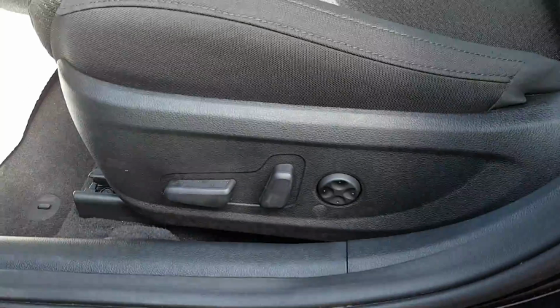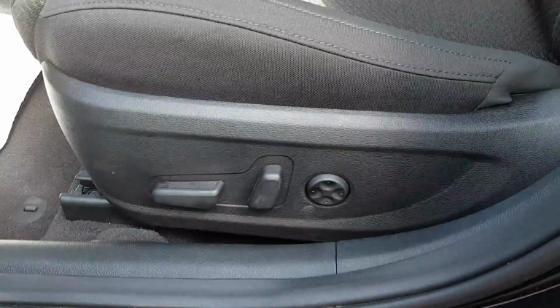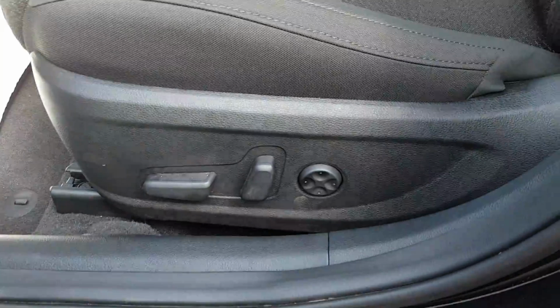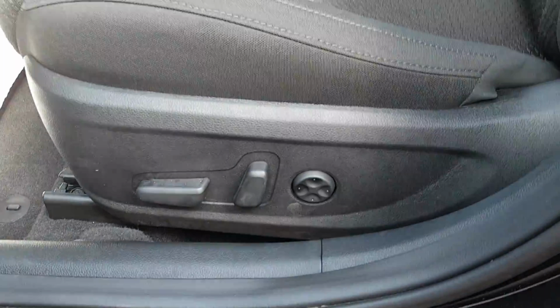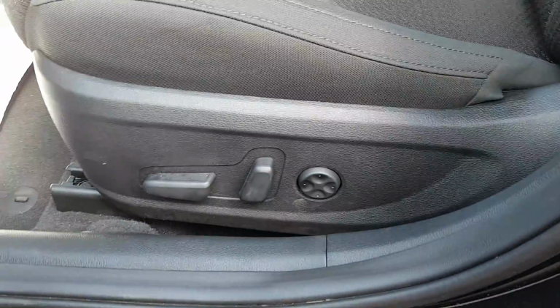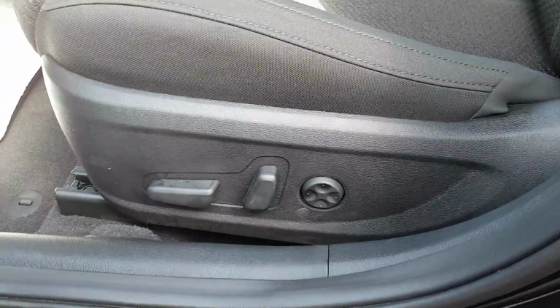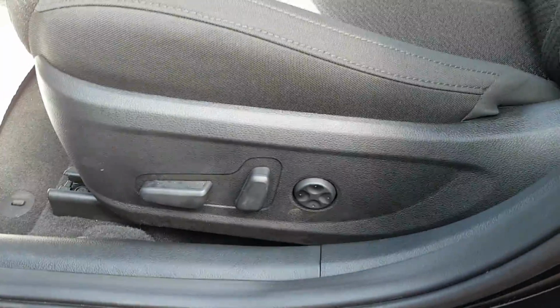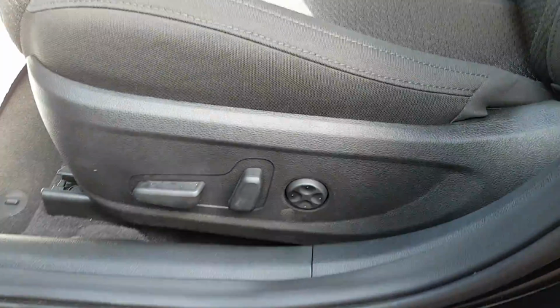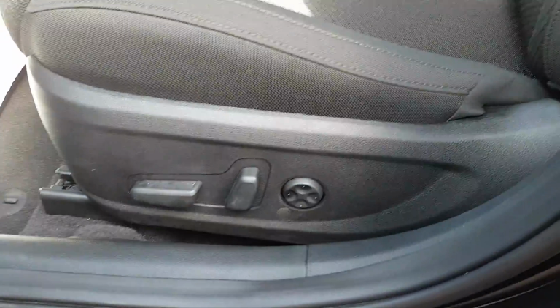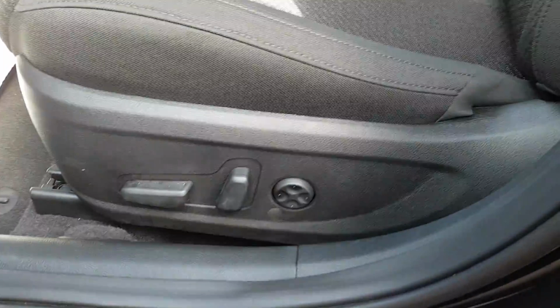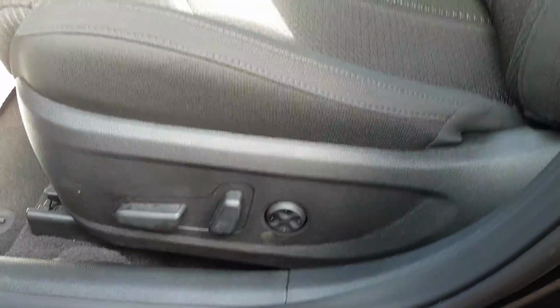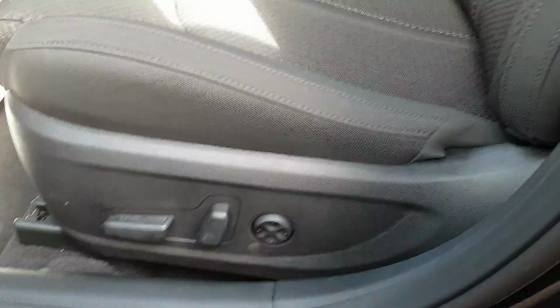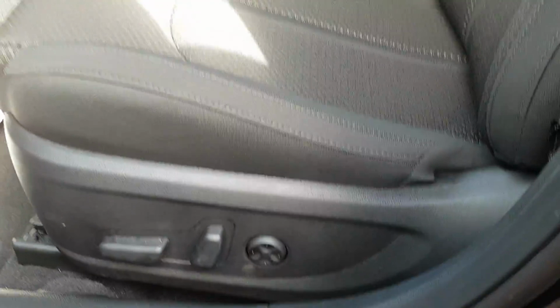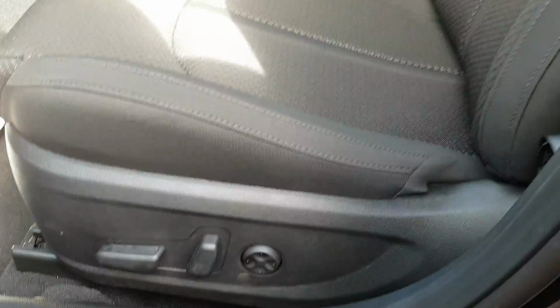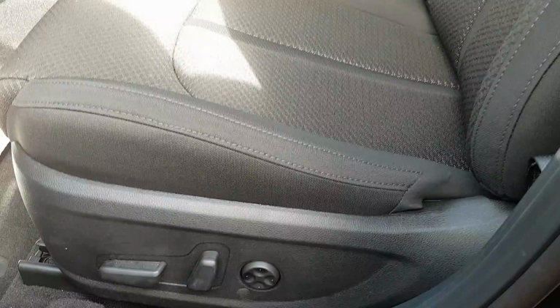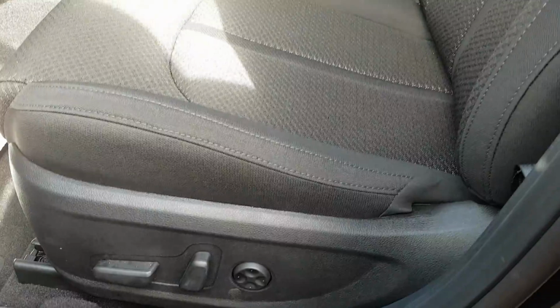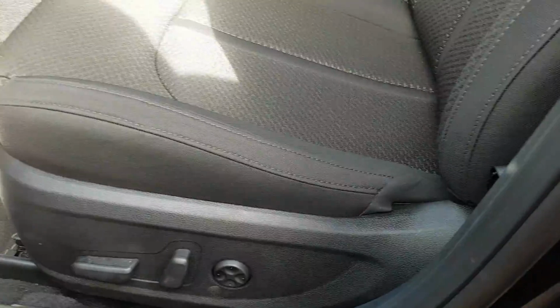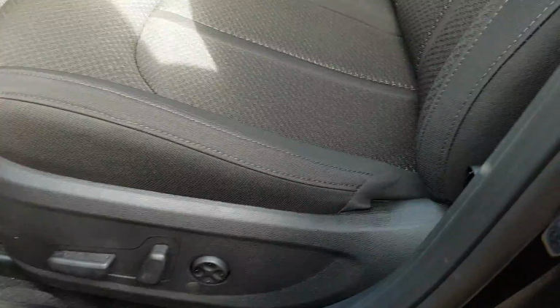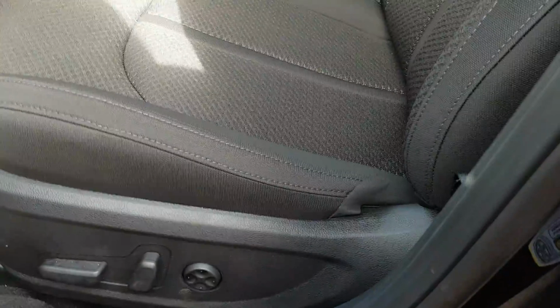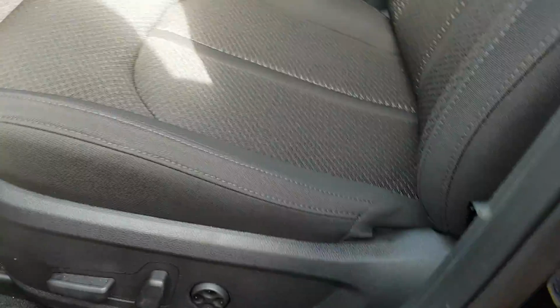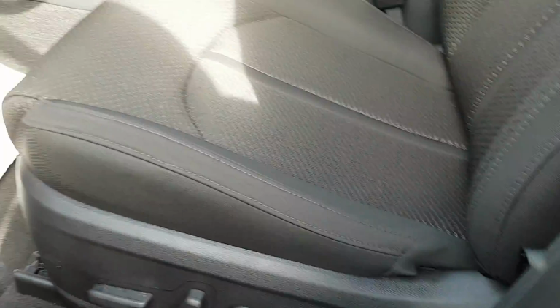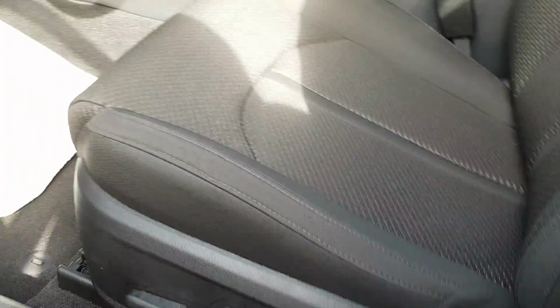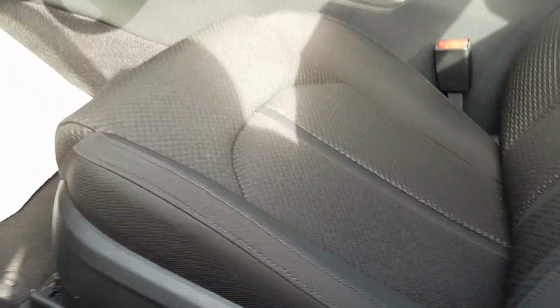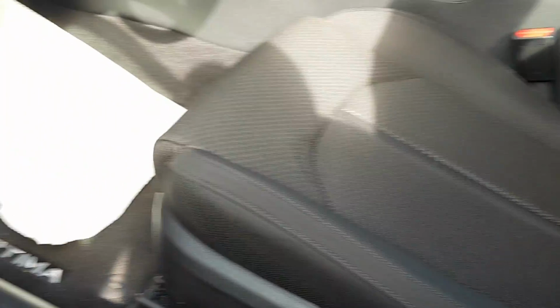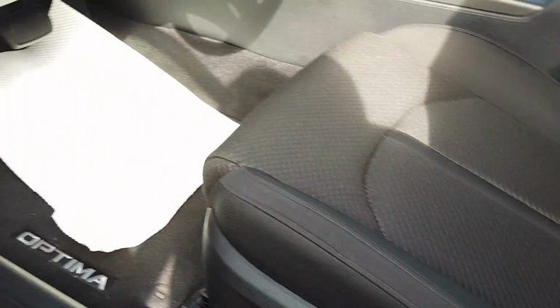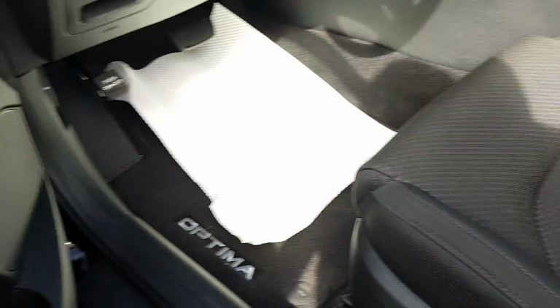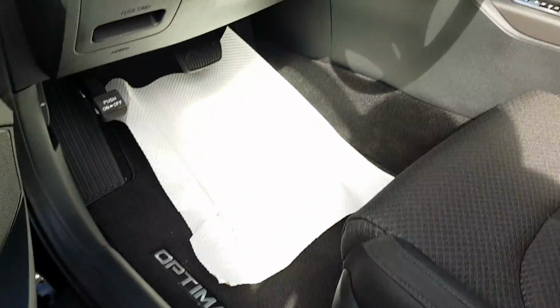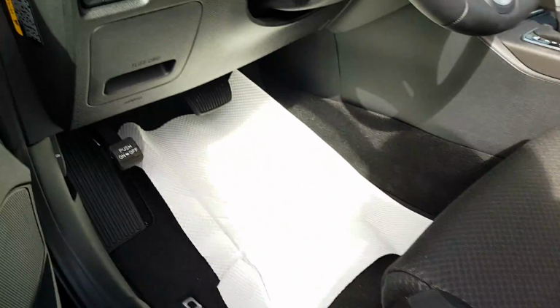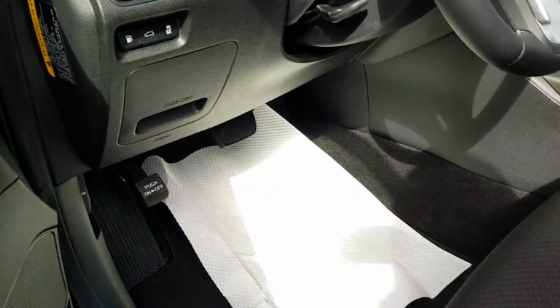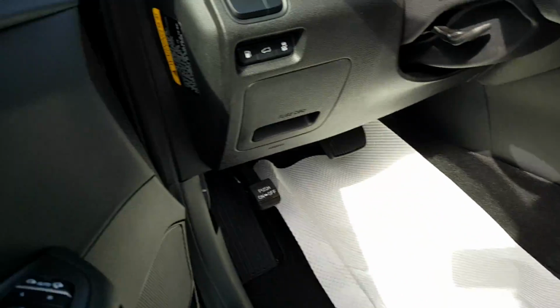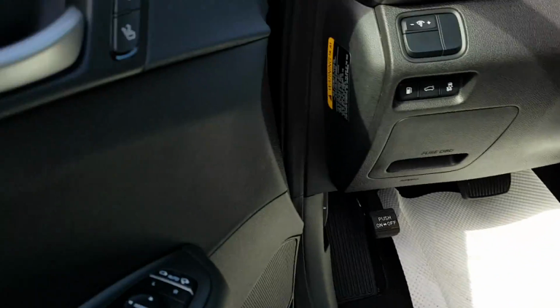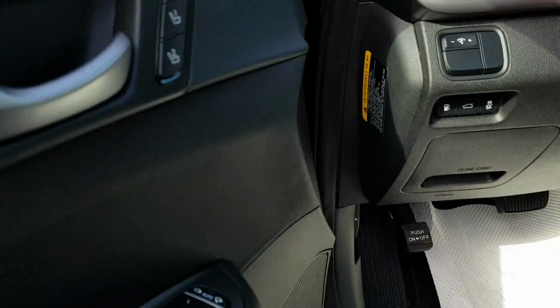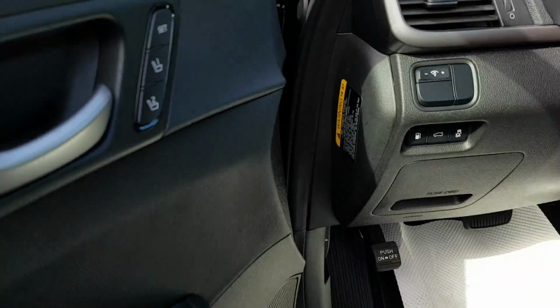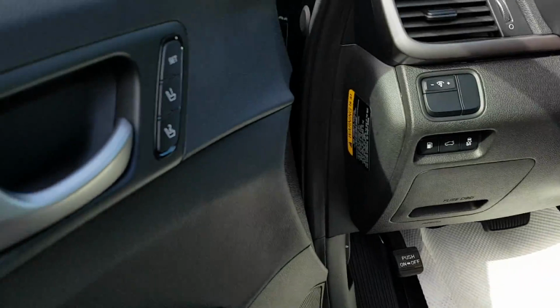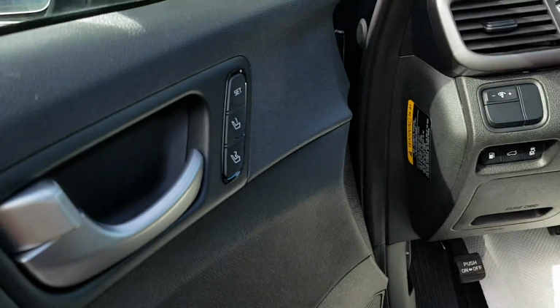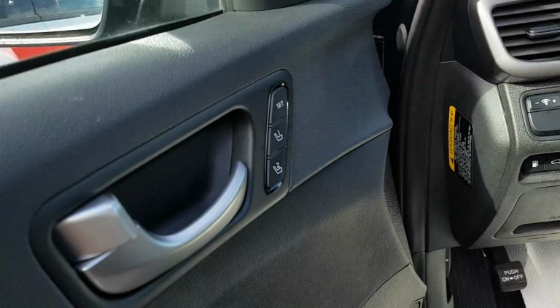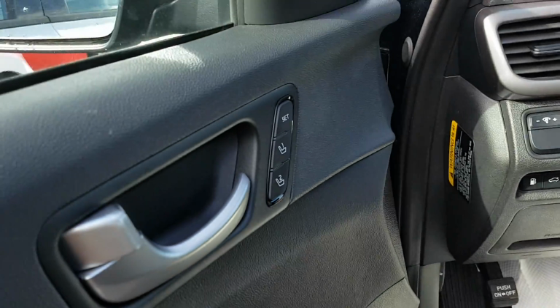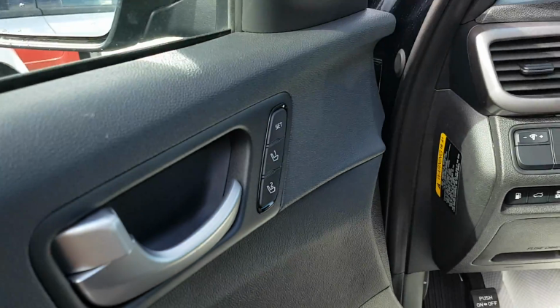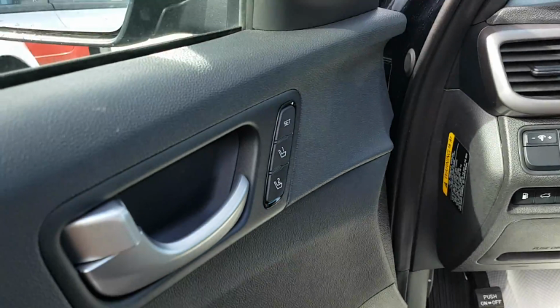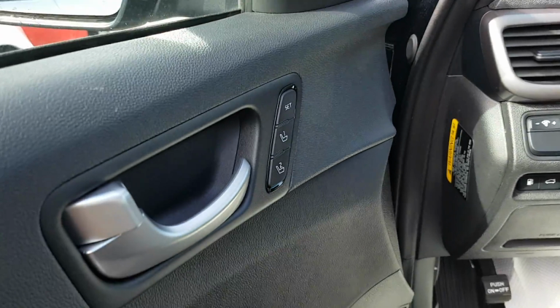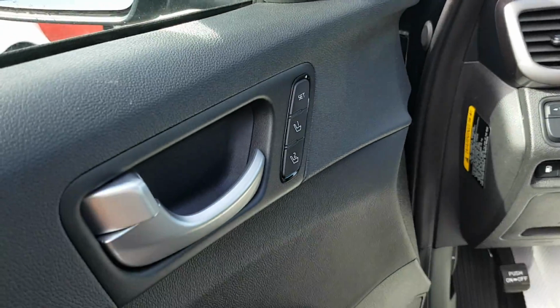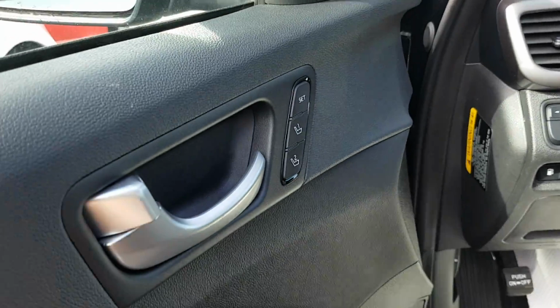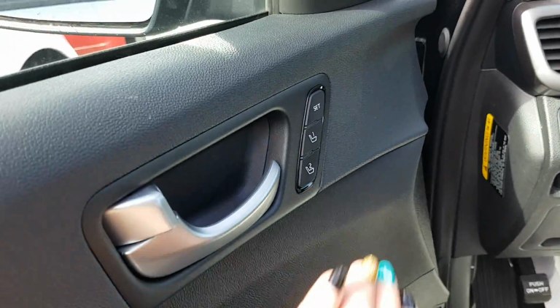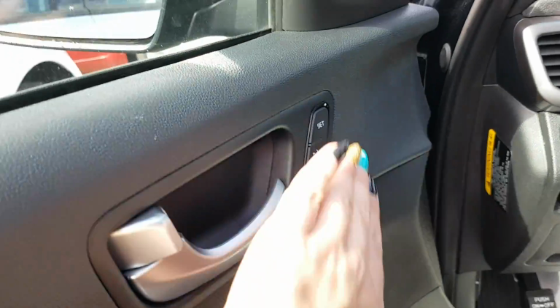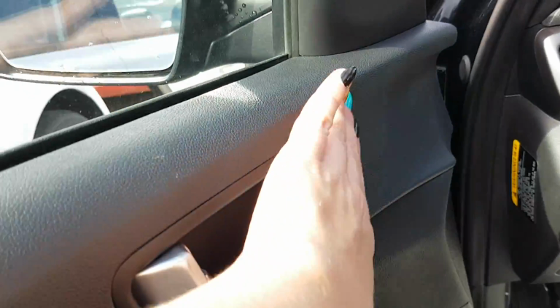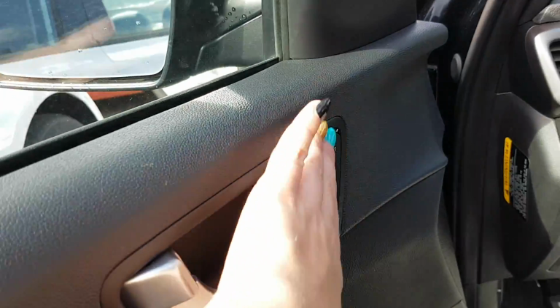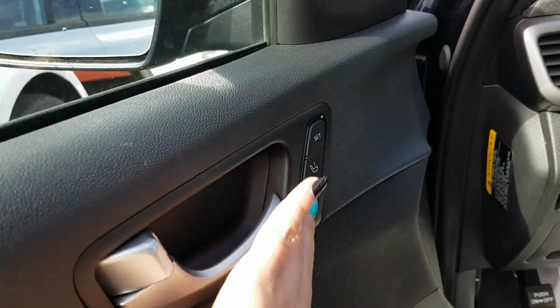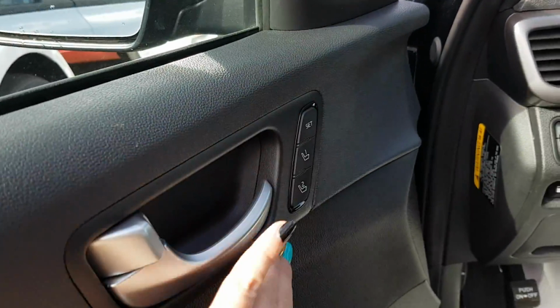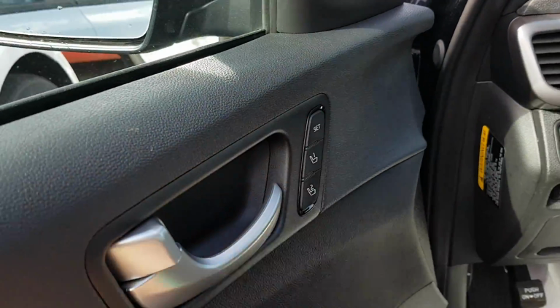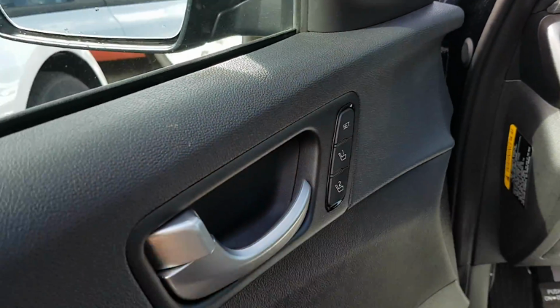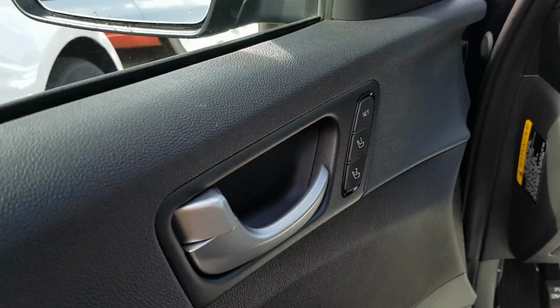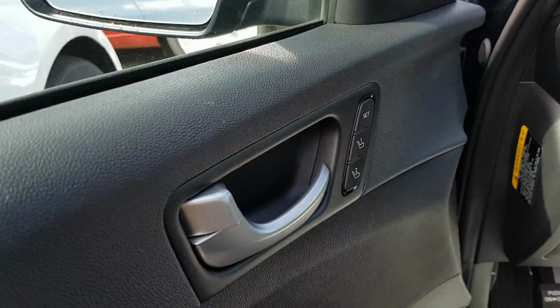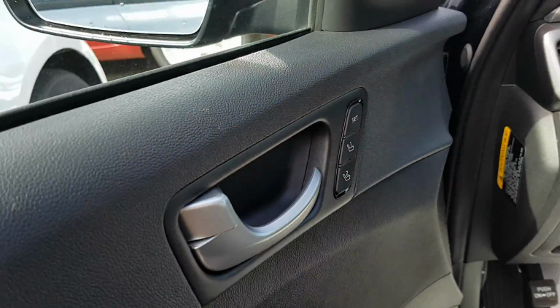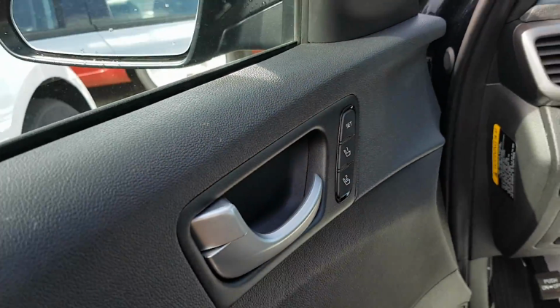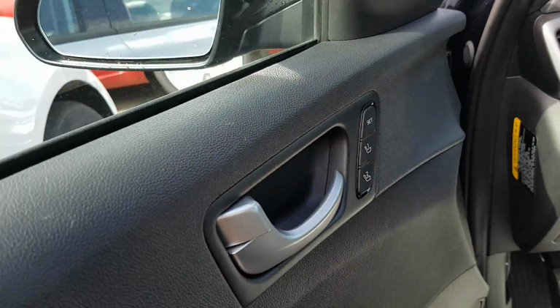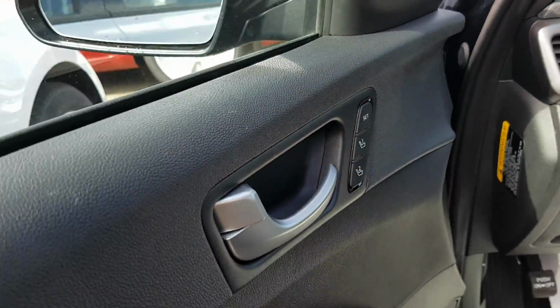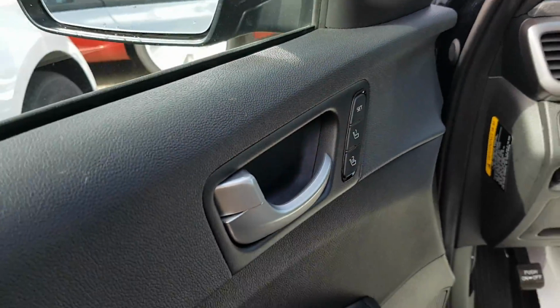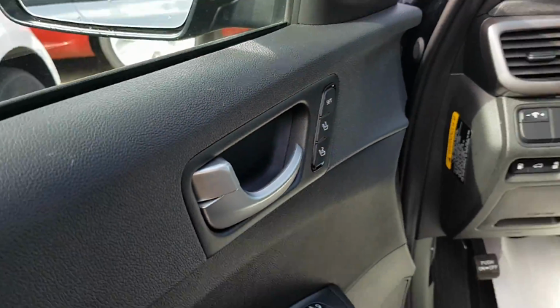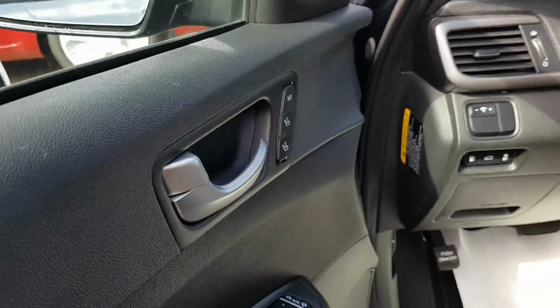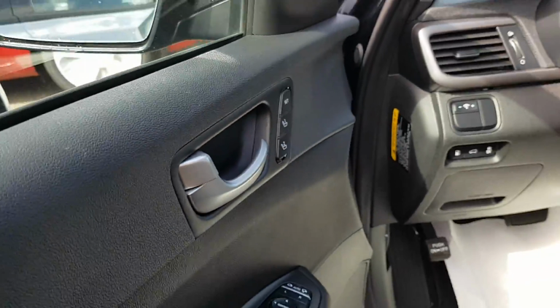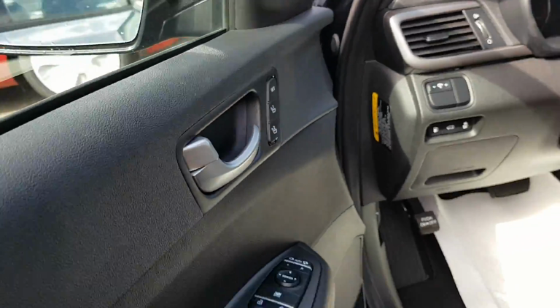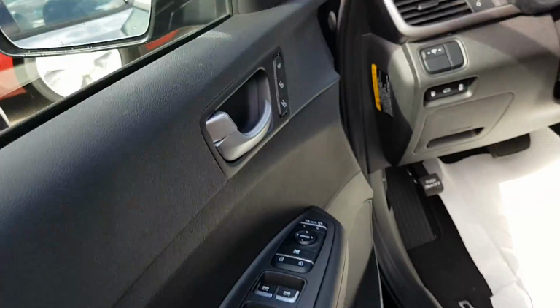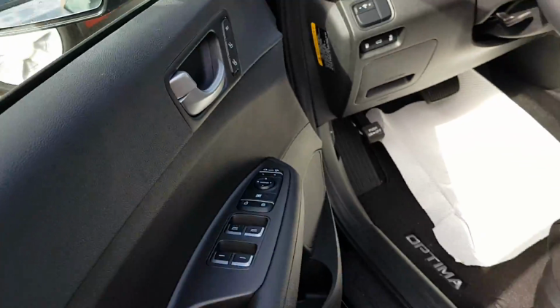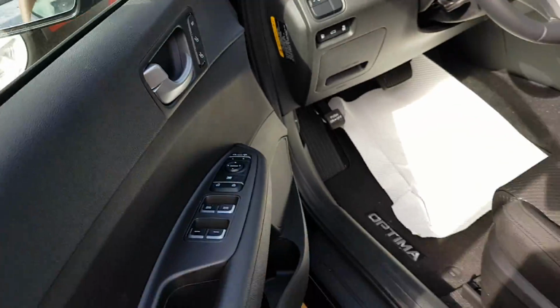You have a power seat which is really comfortable, and you have memory seating for two different drivers if you wish.